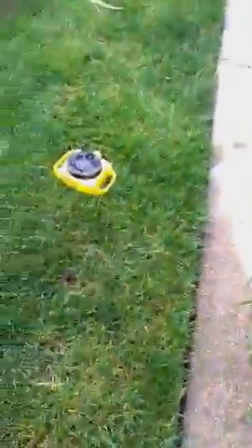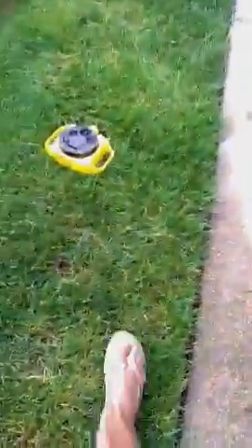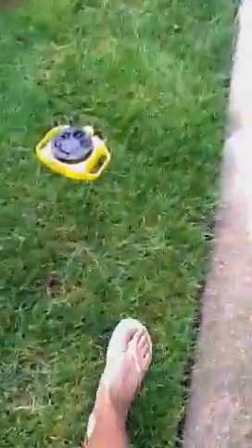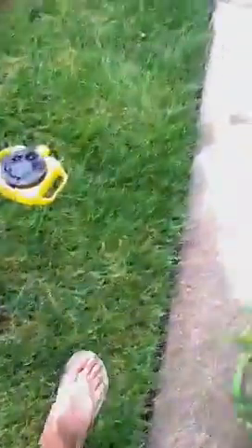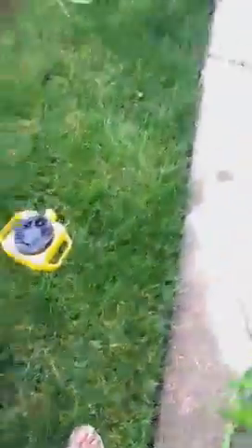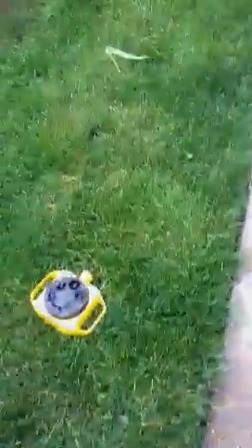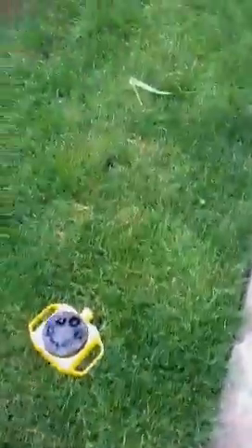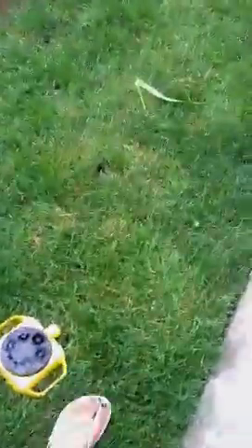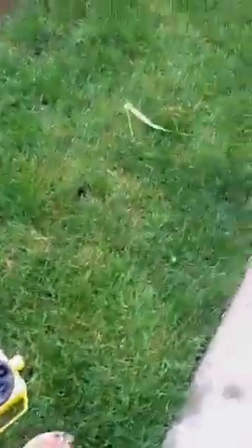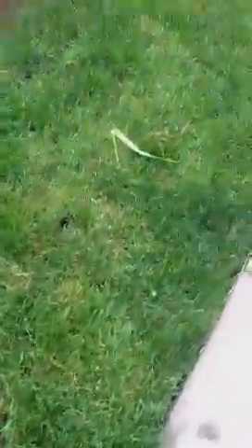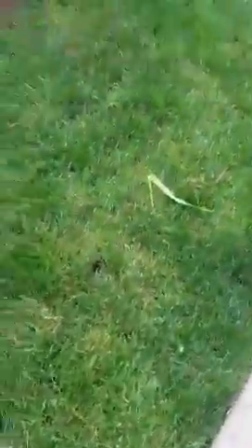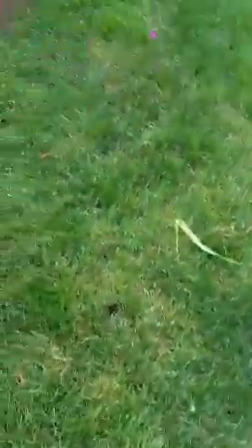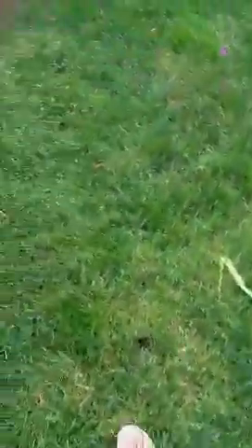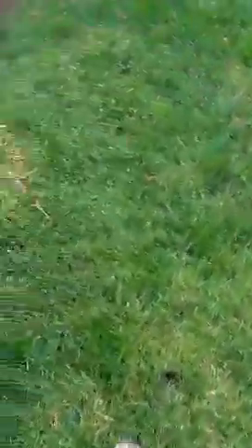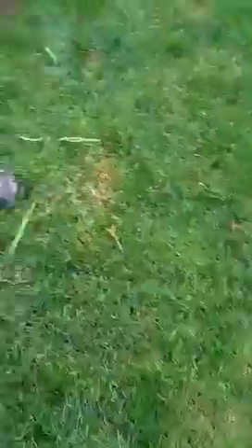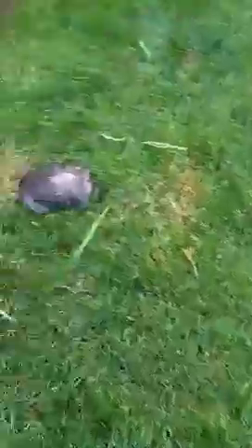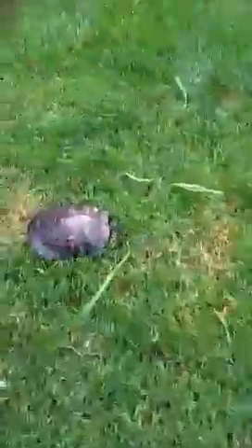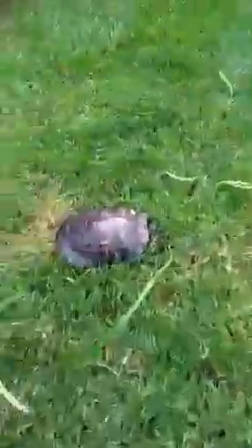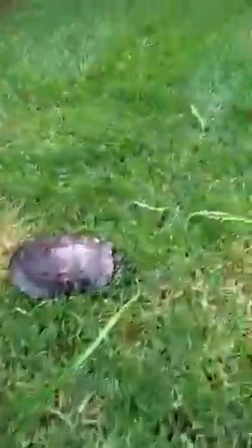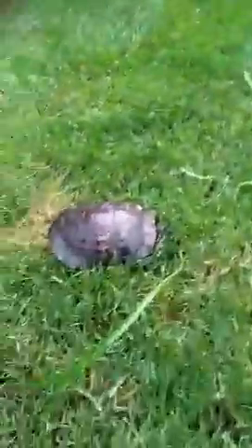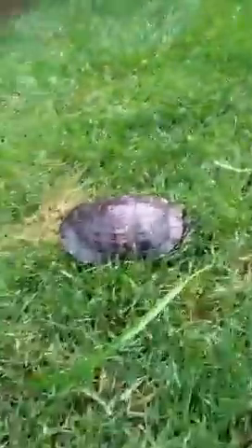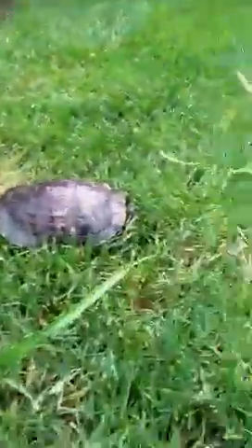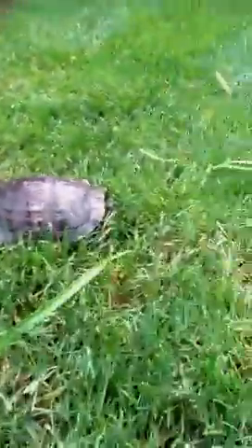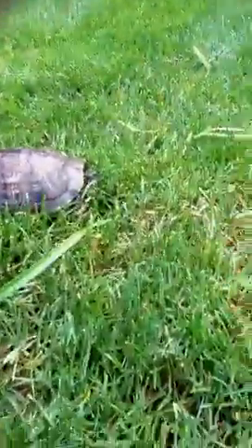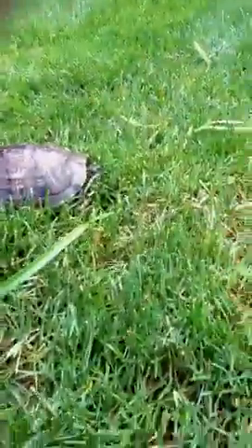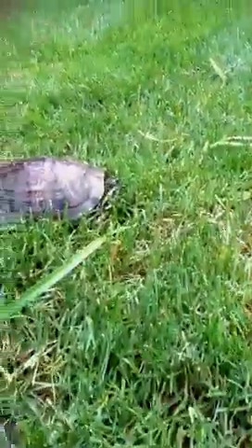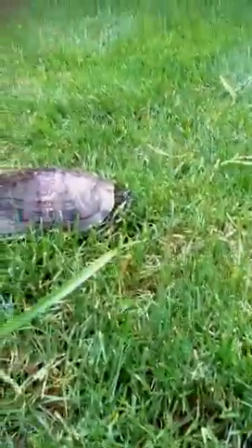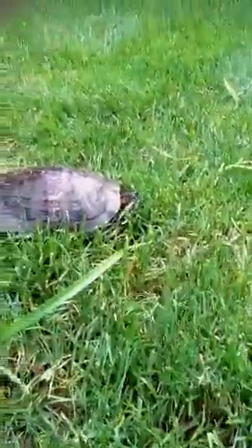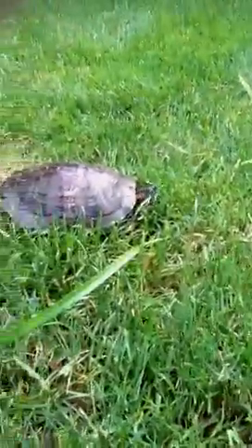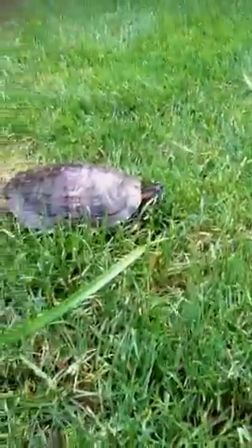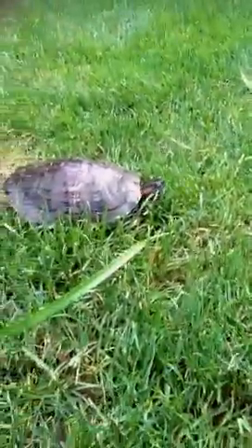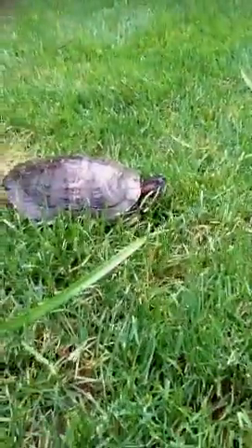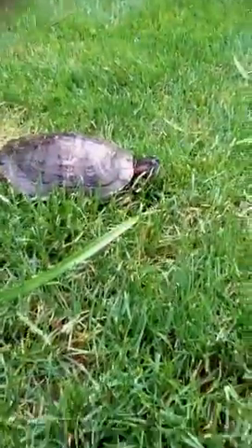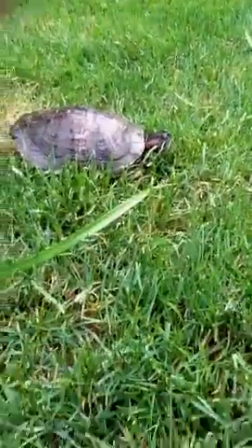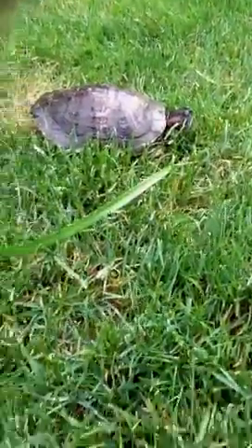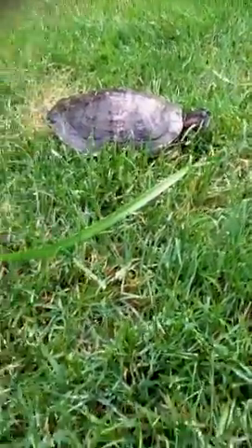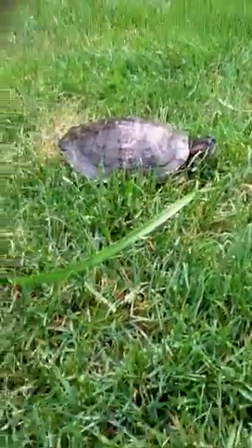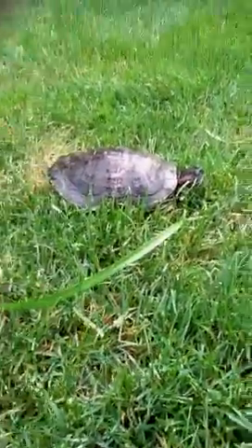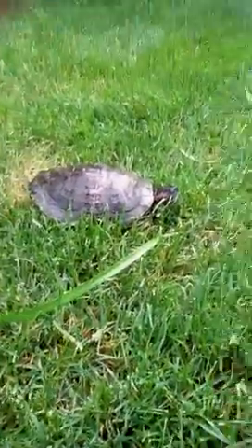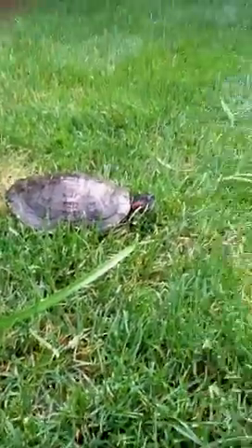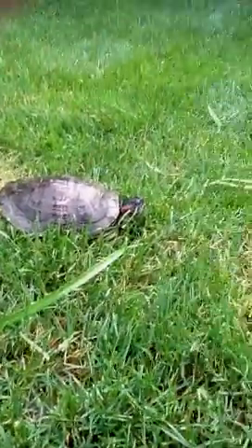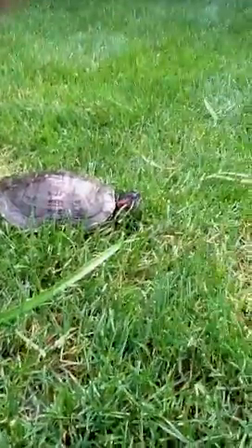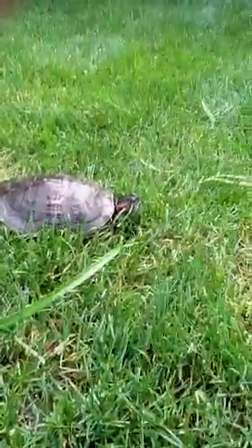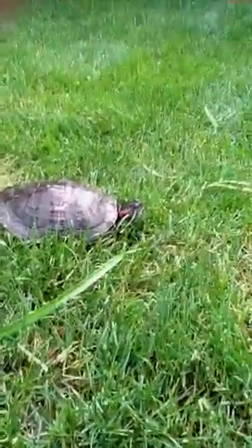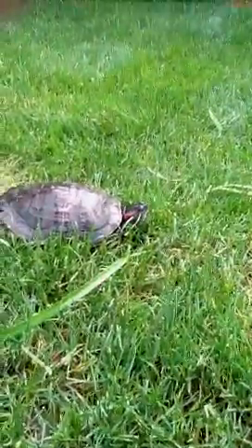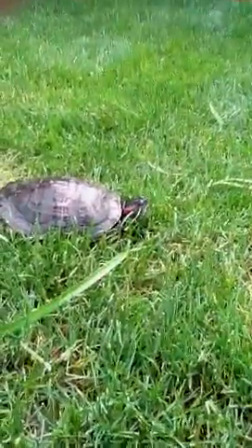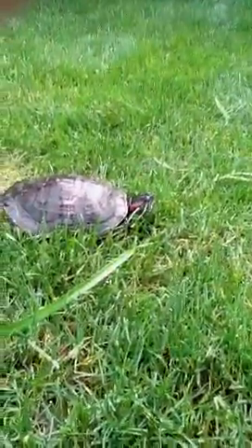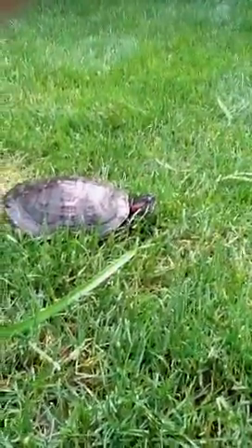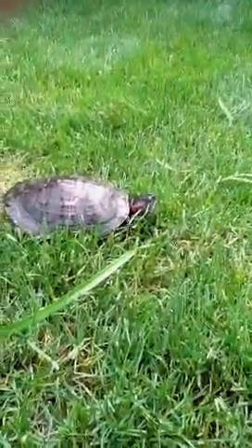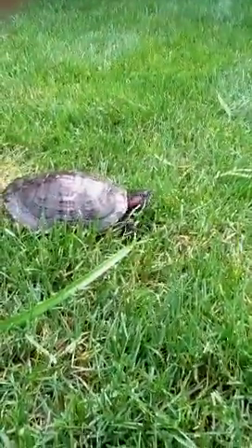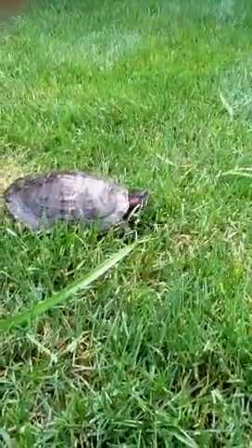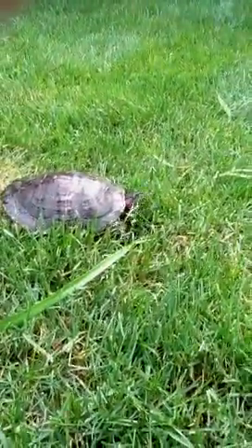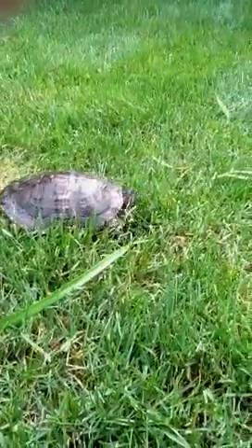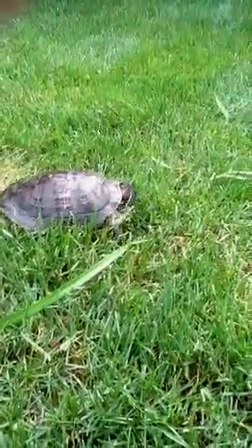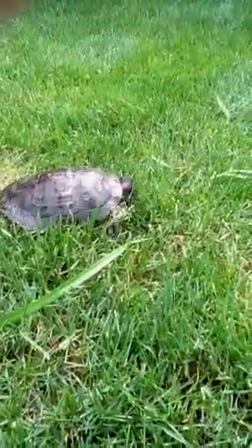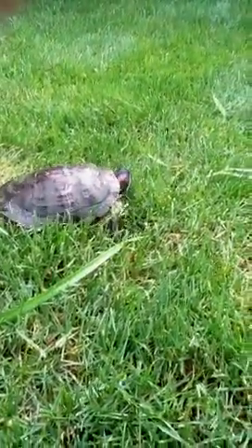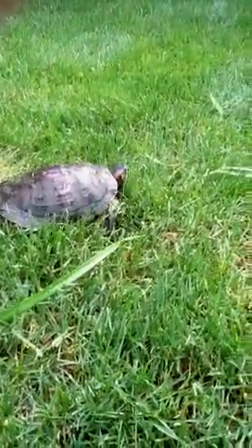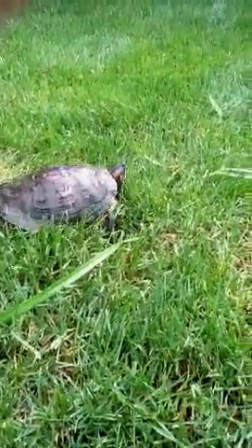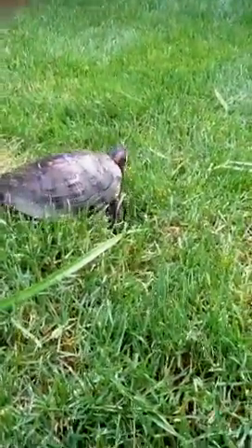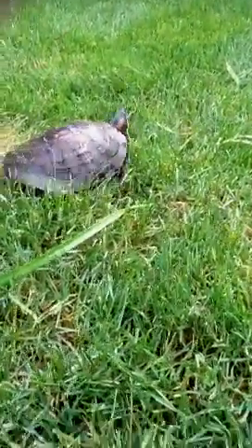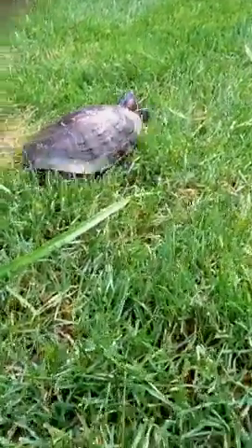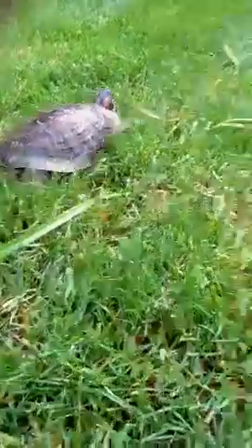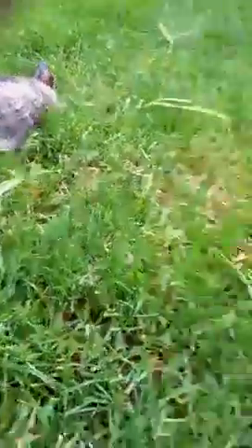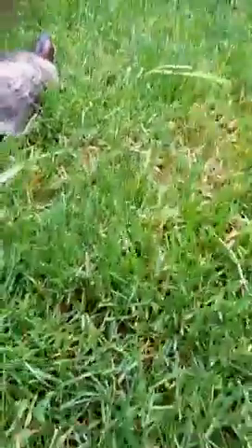Here he is again, close up. He's getting stuck in all this grass — you have to stay in front of him.